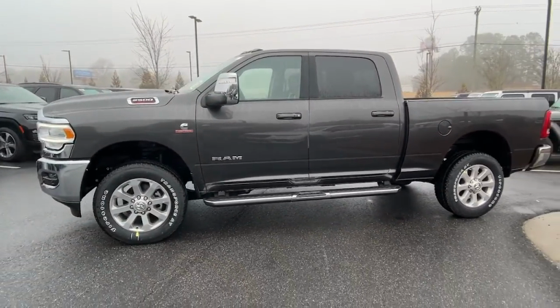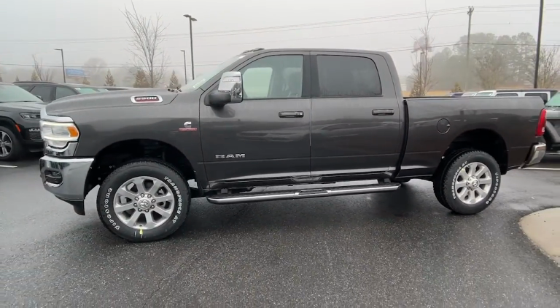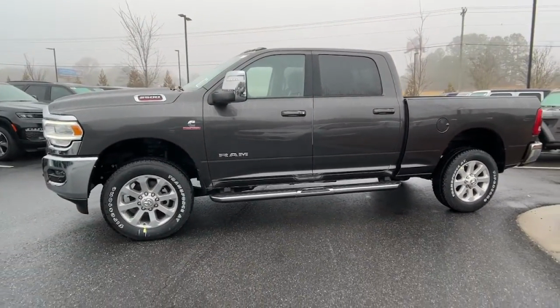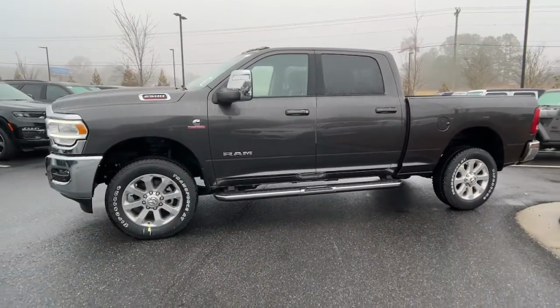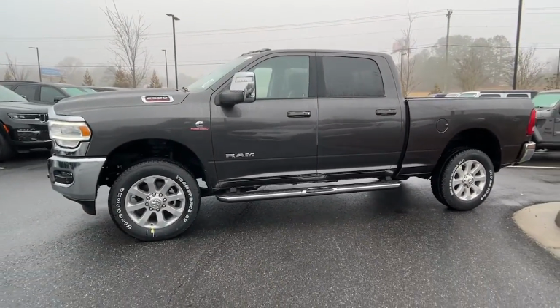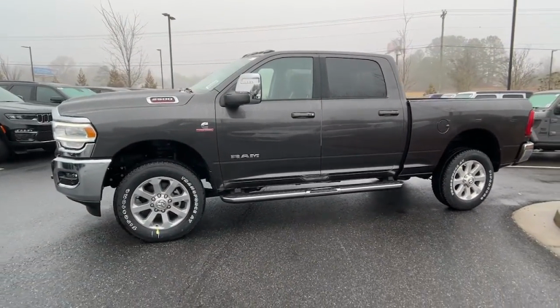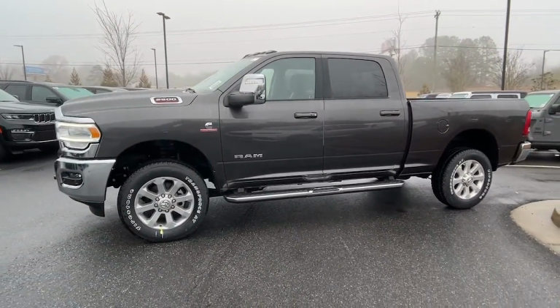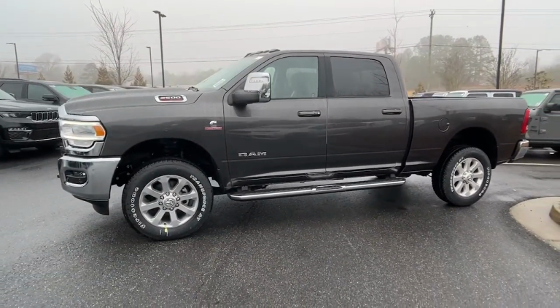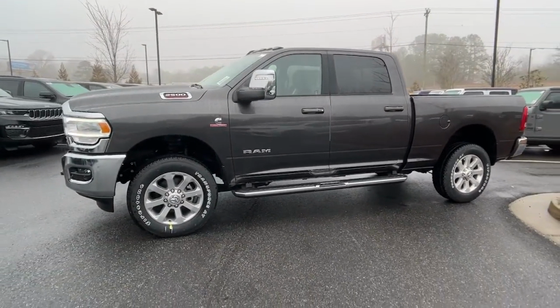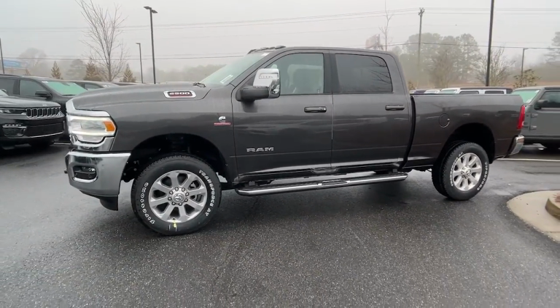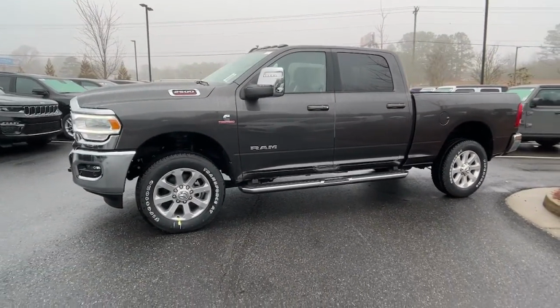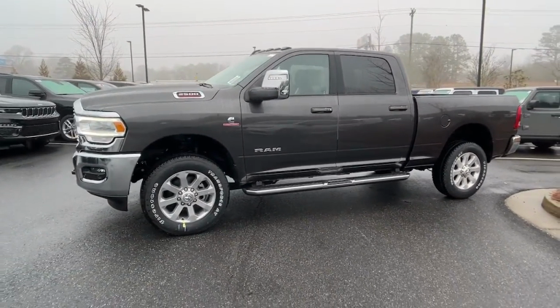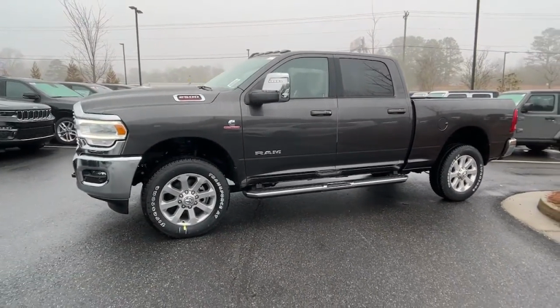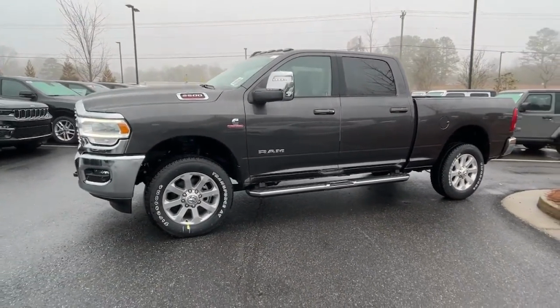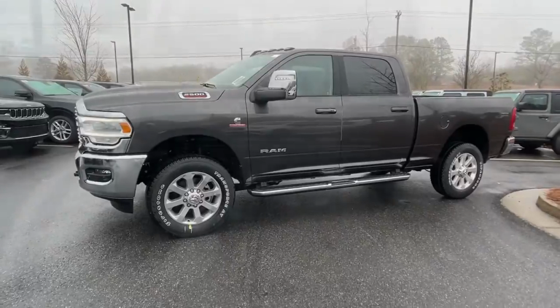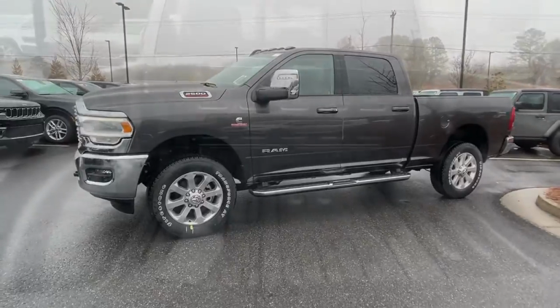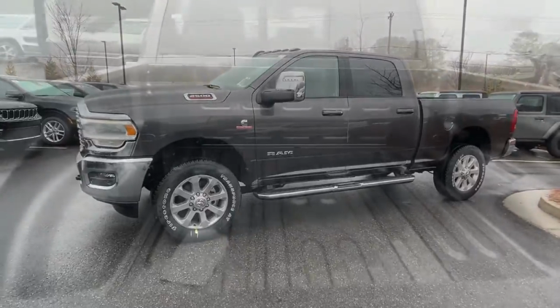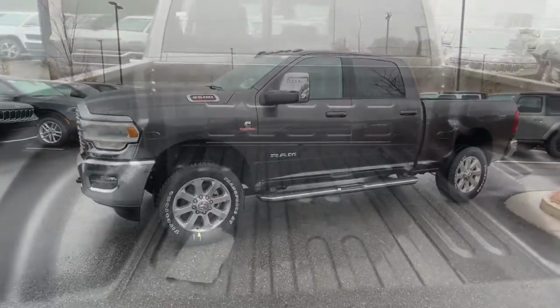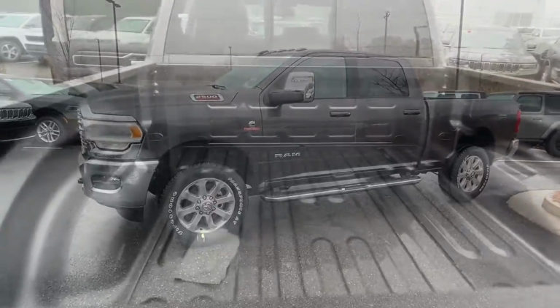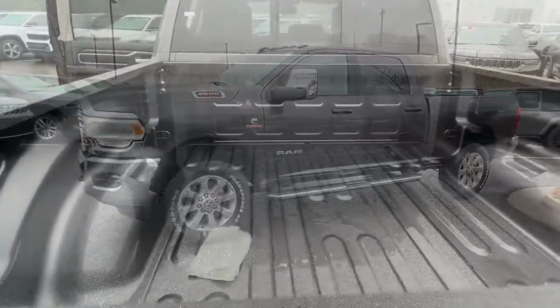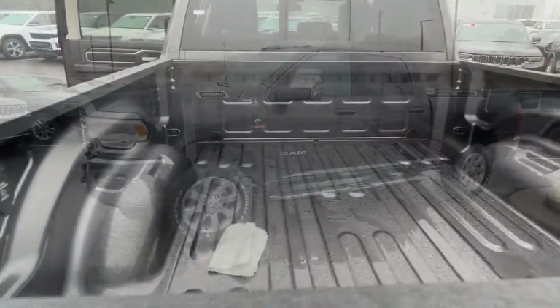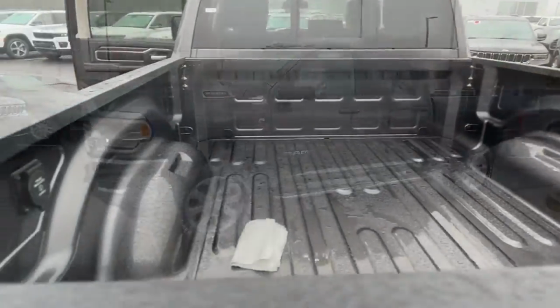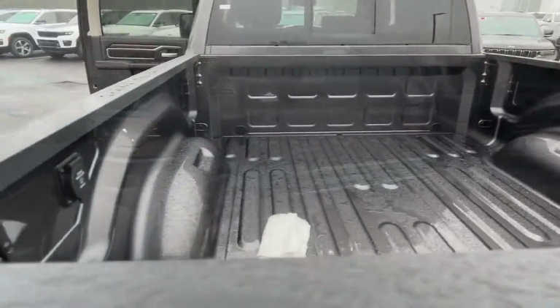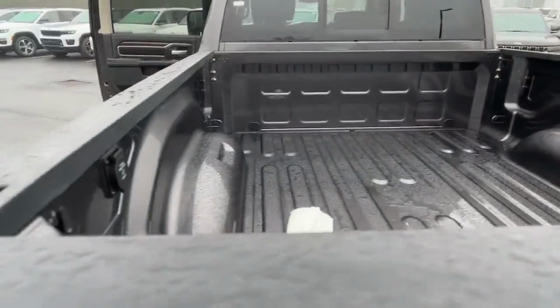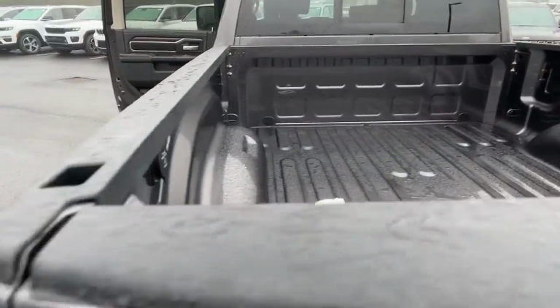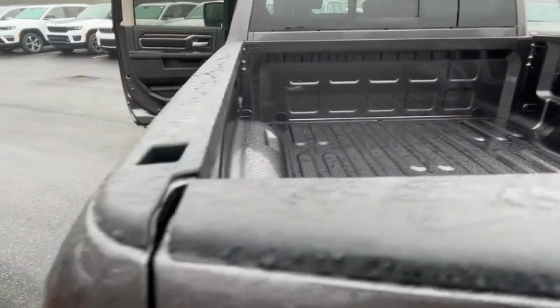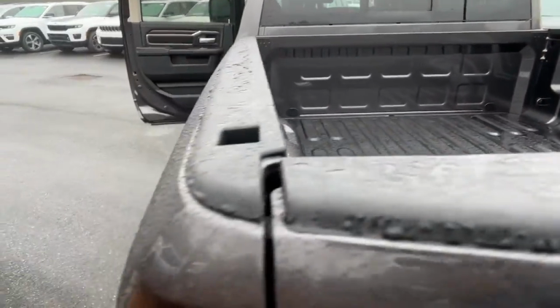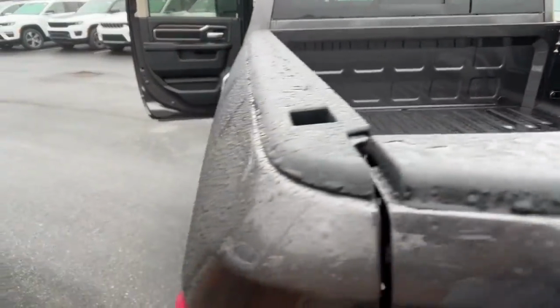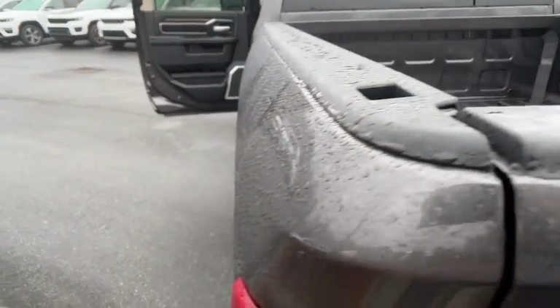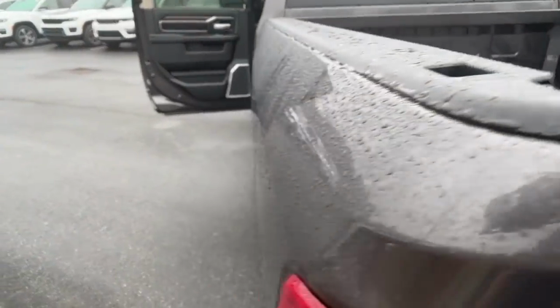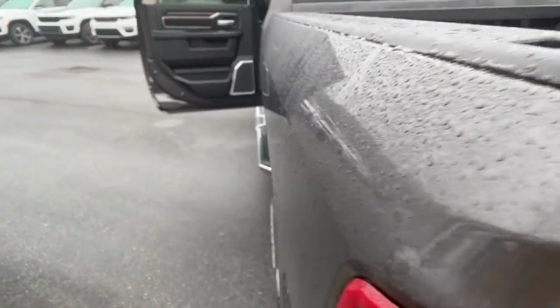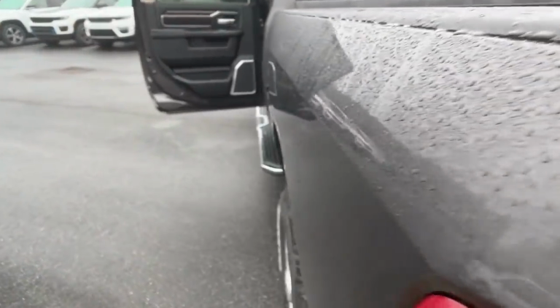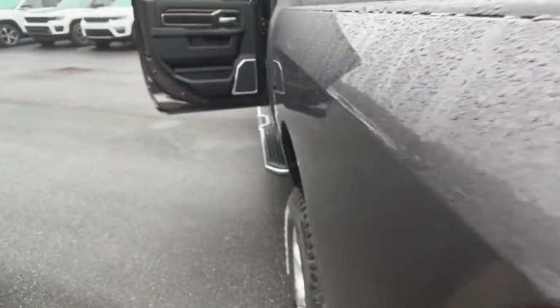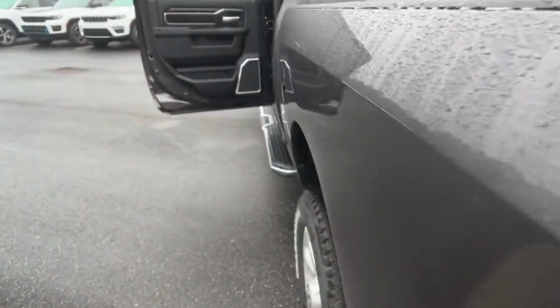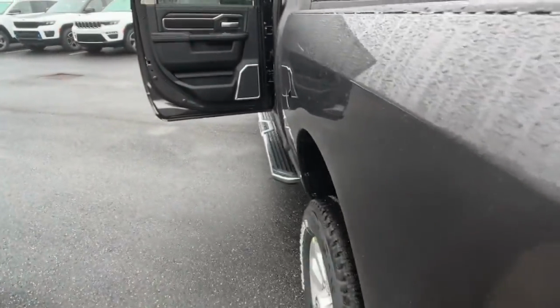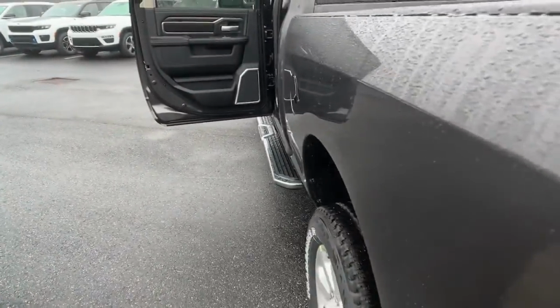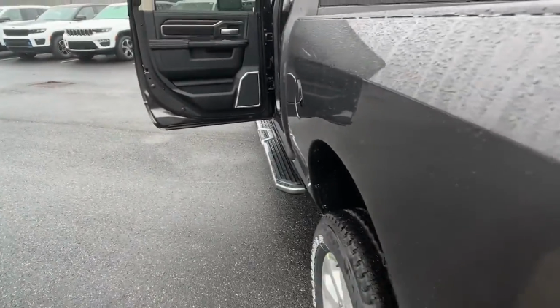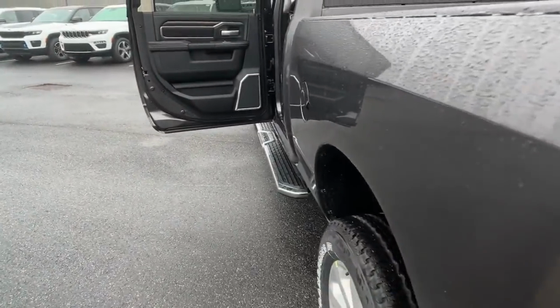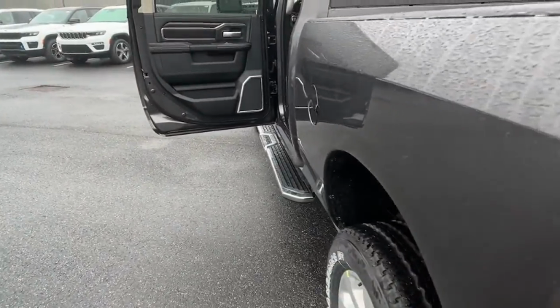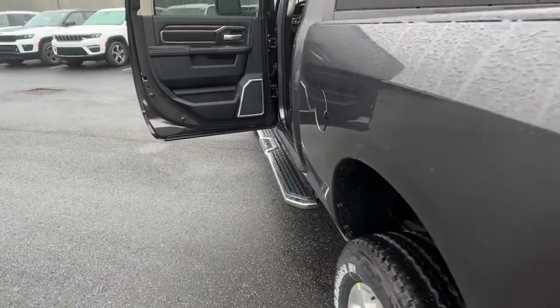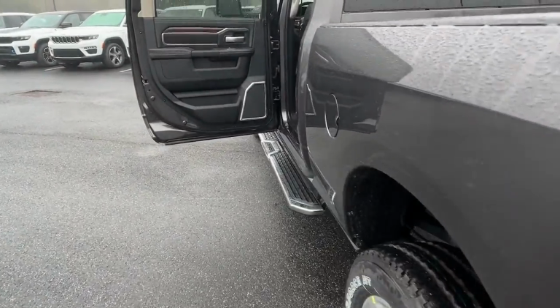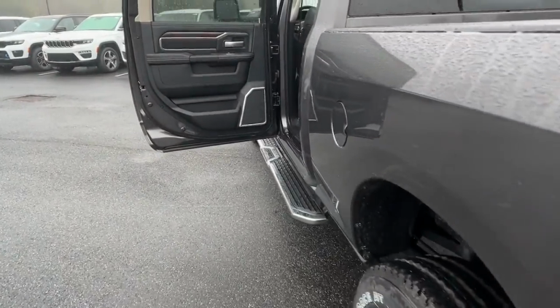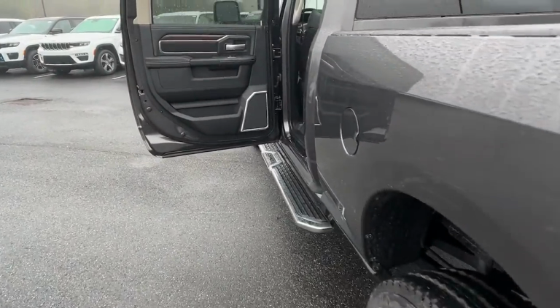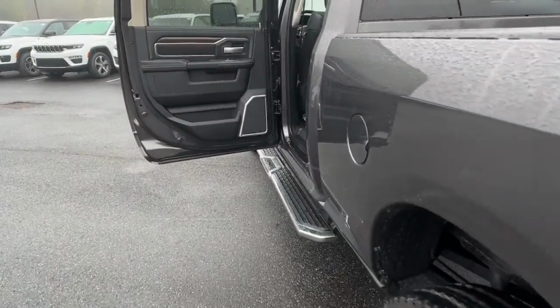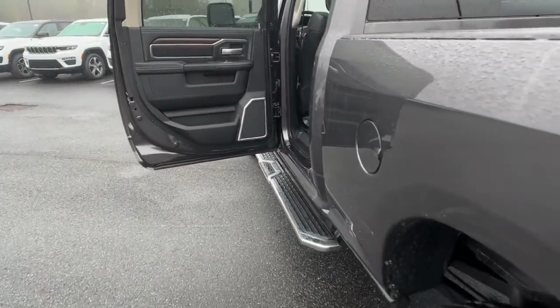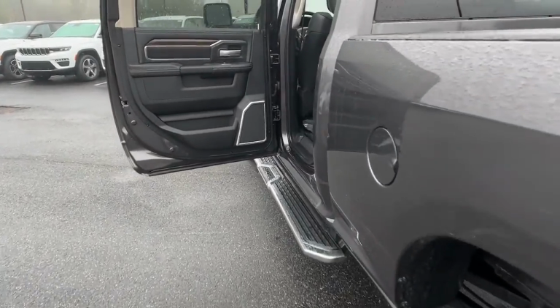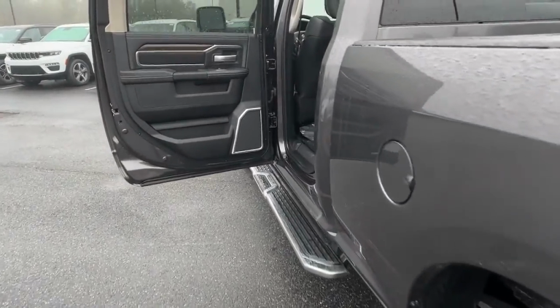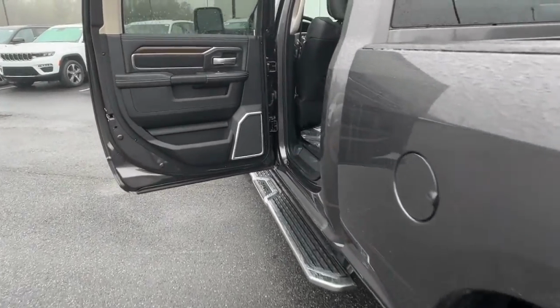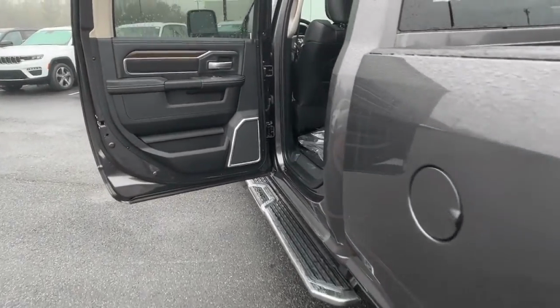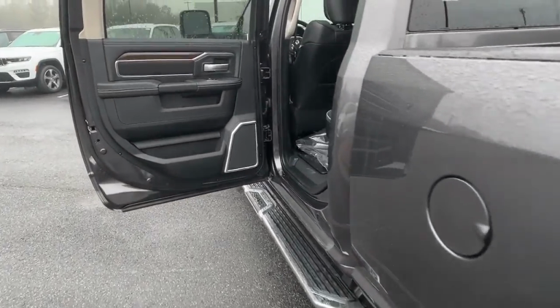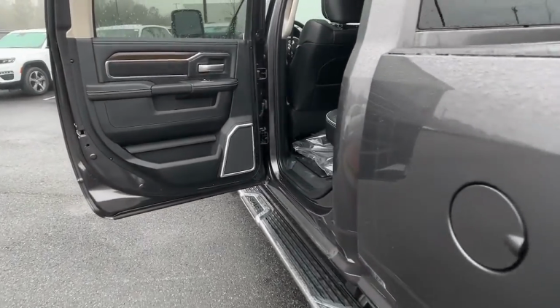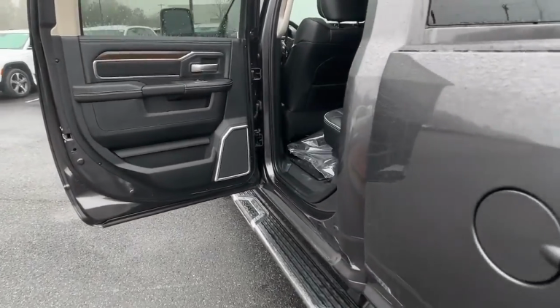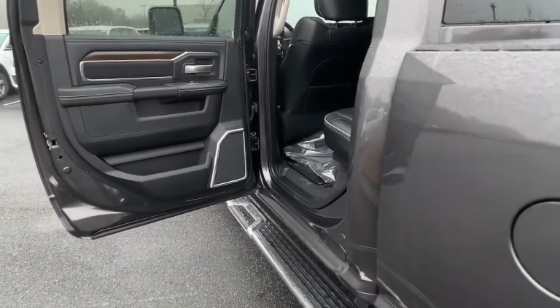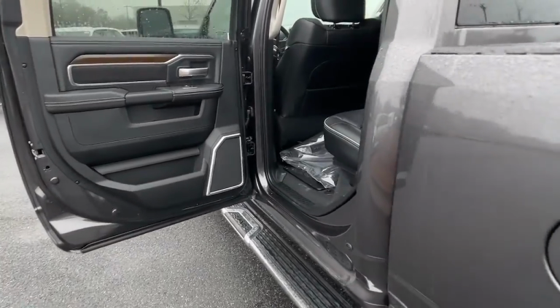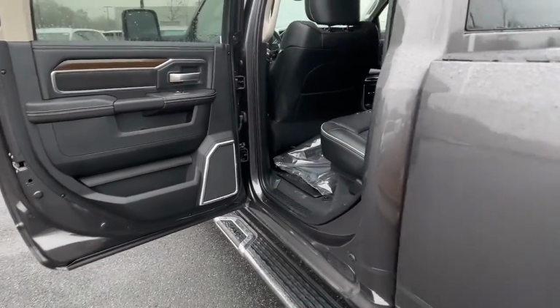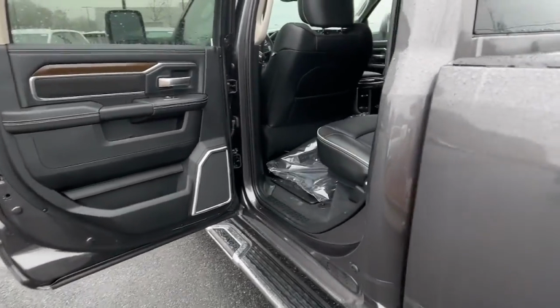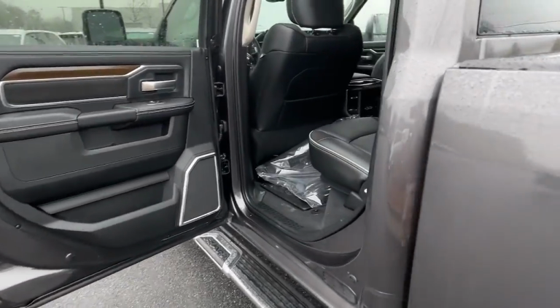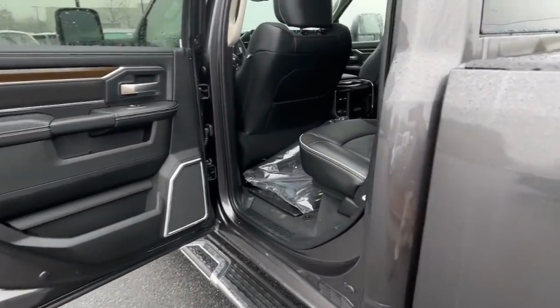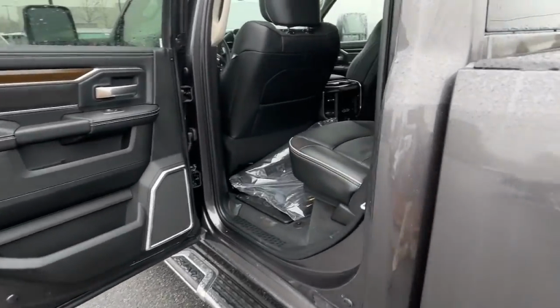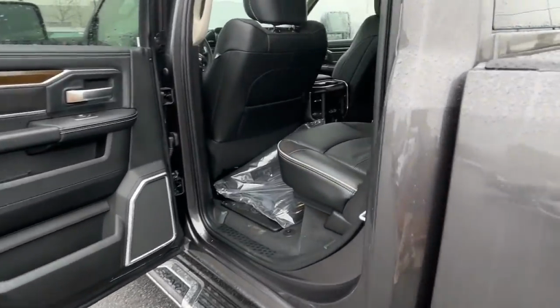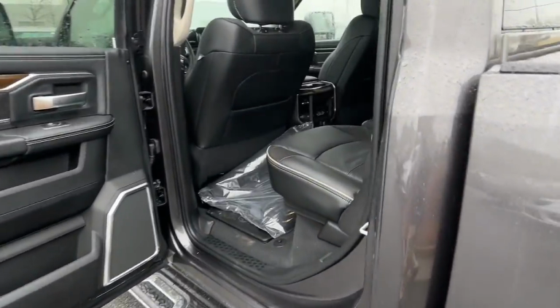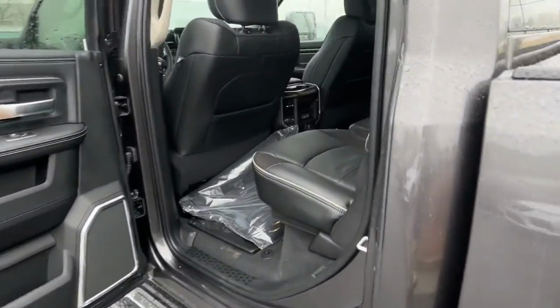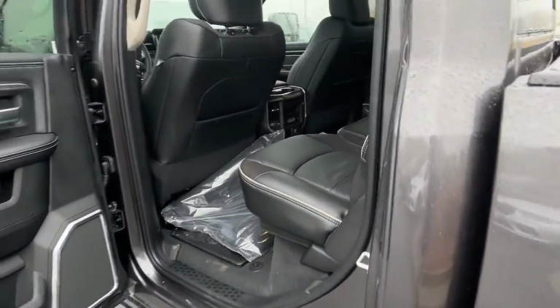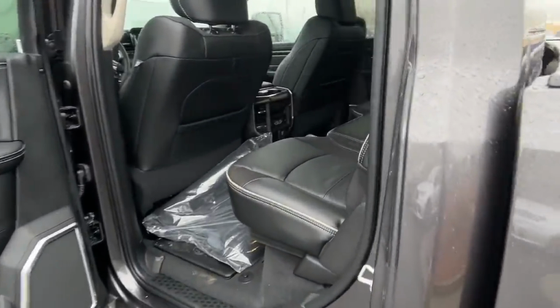Power passenger seat, heated mirrors, wood grain interior trim, keyless start, four-wheel drive.